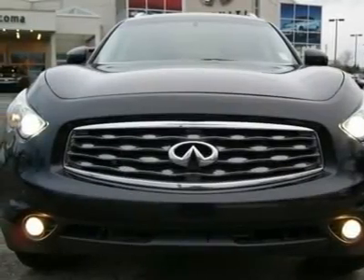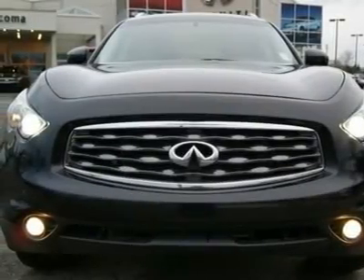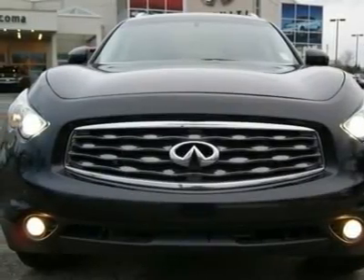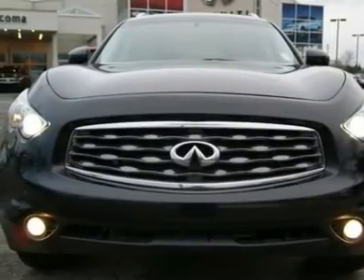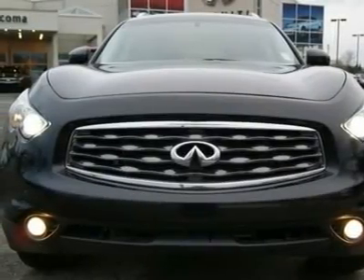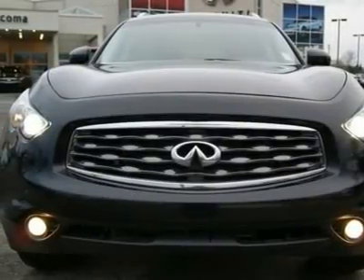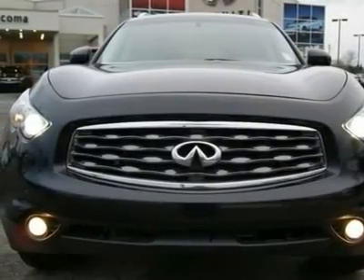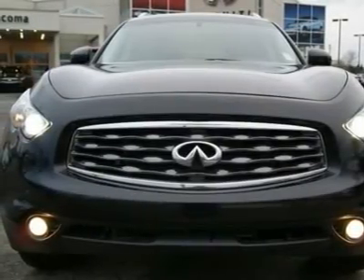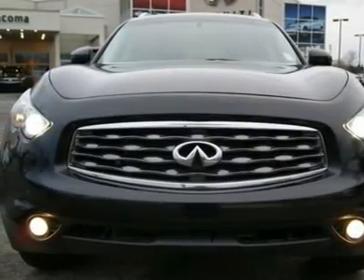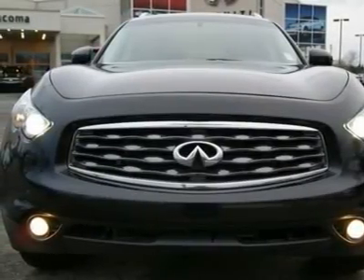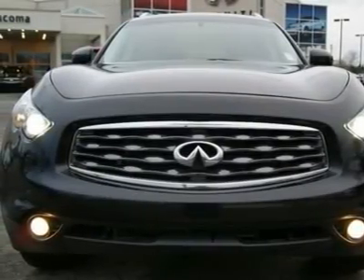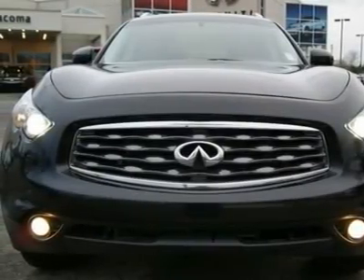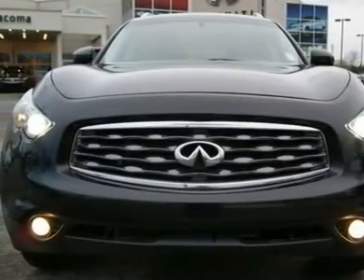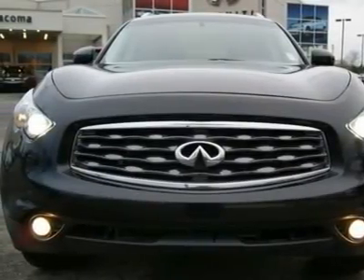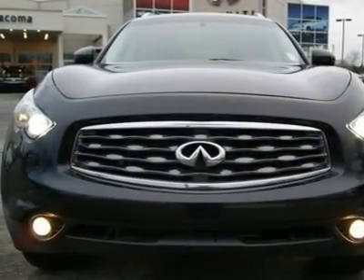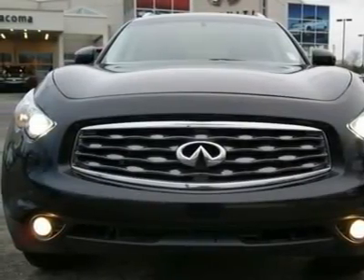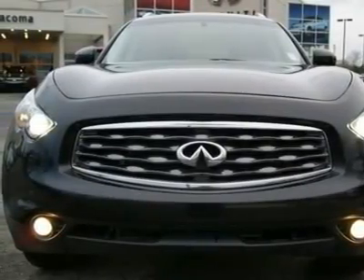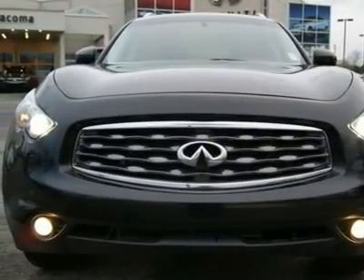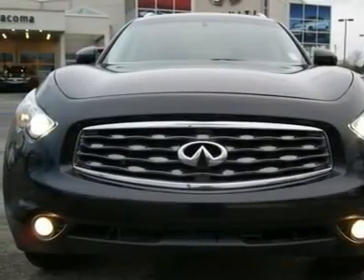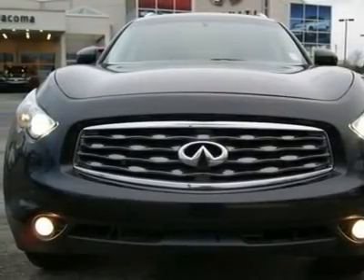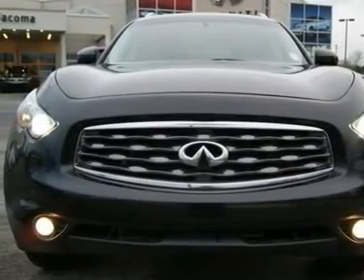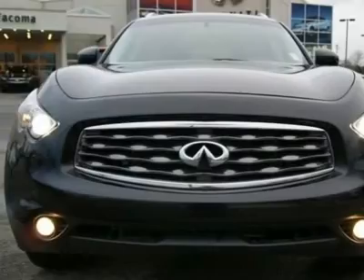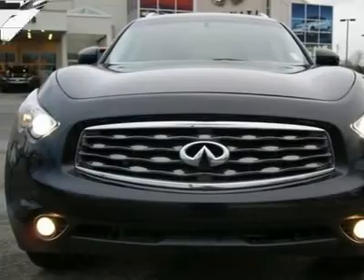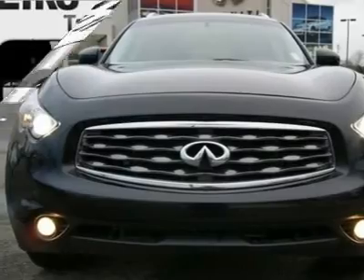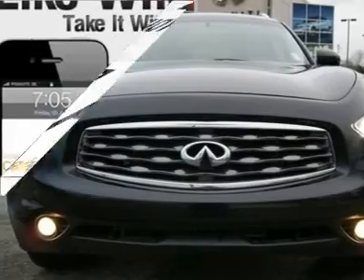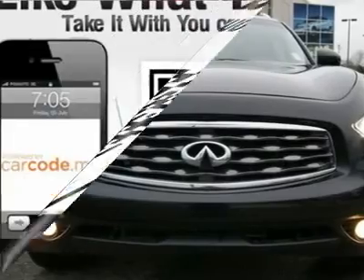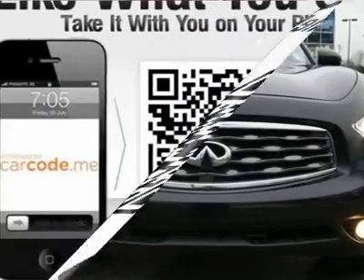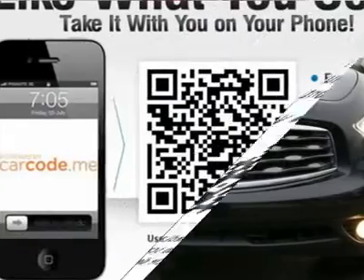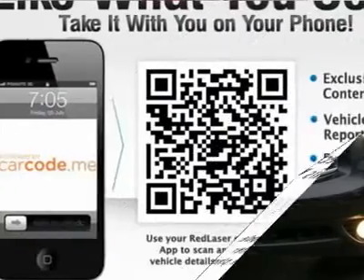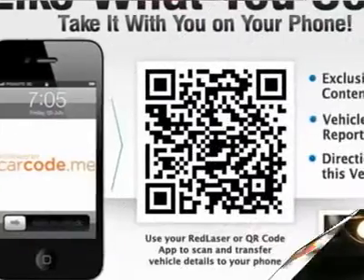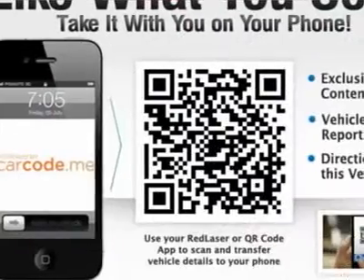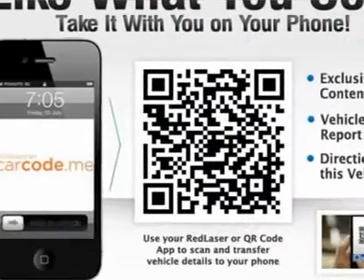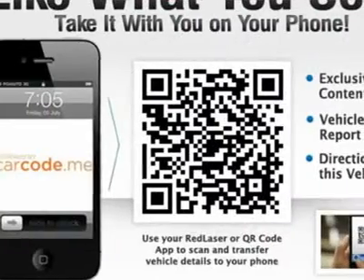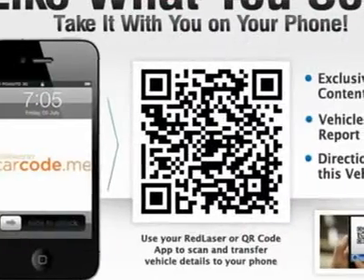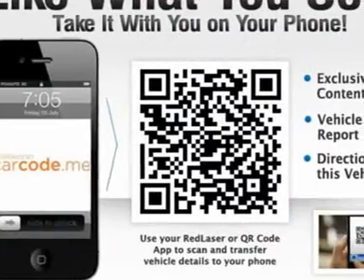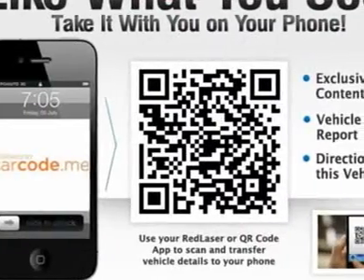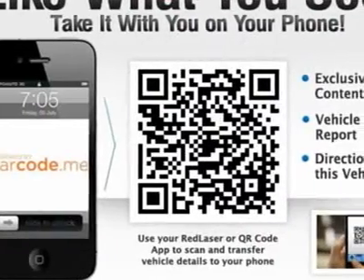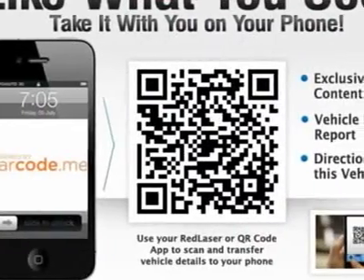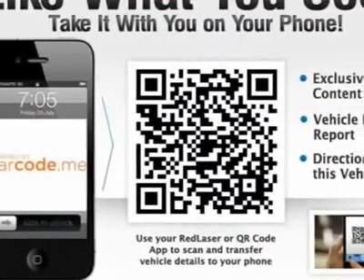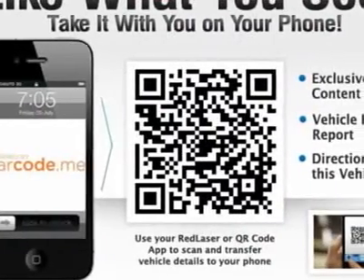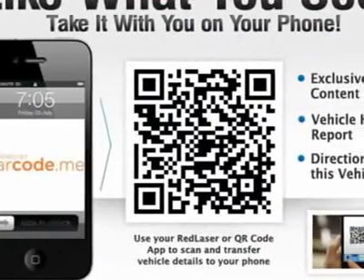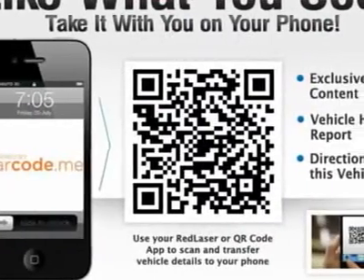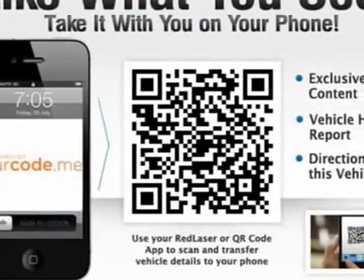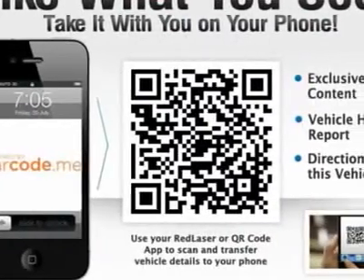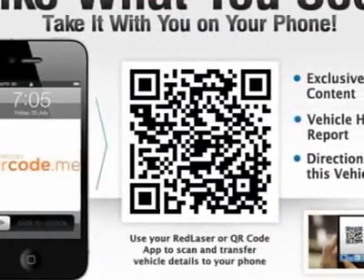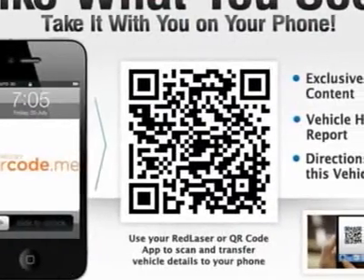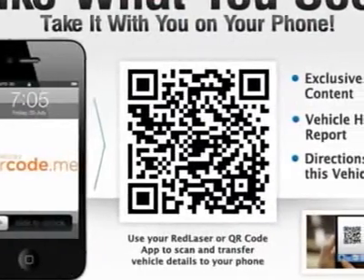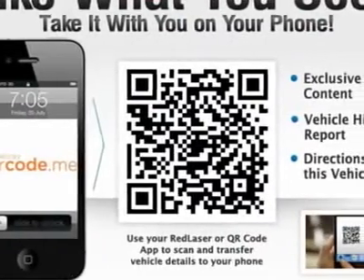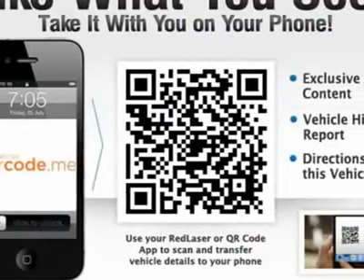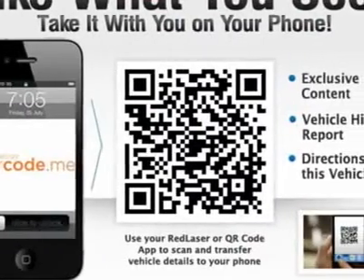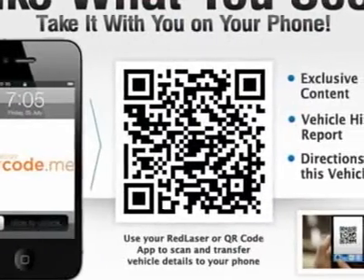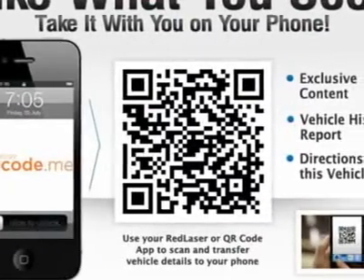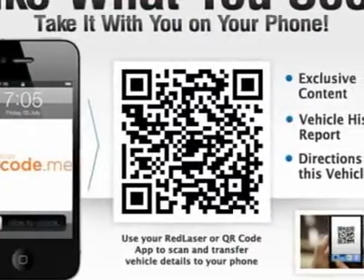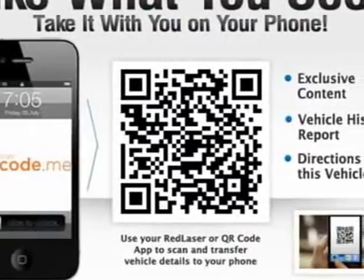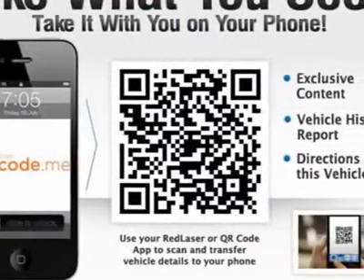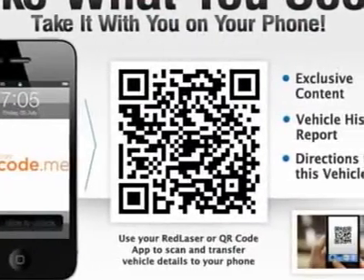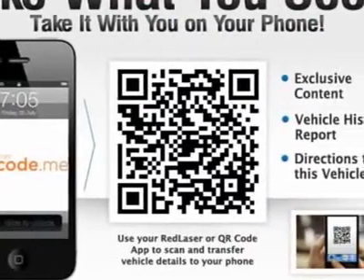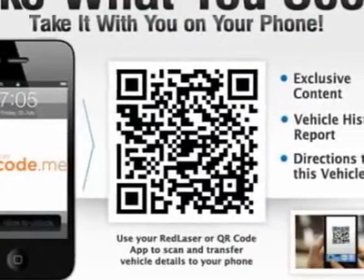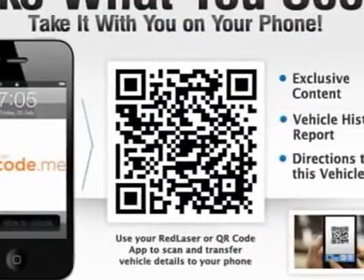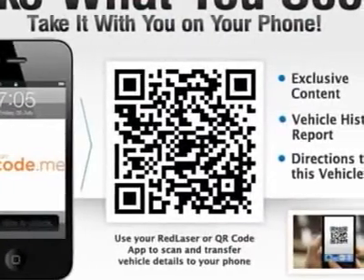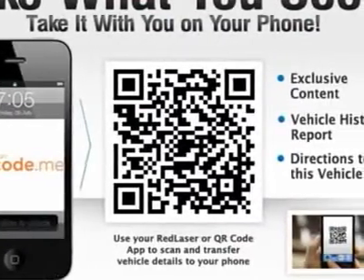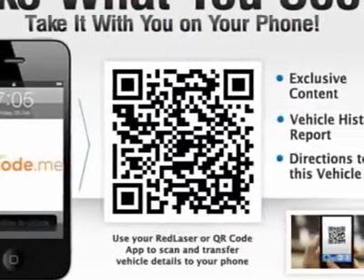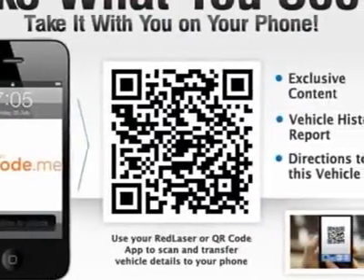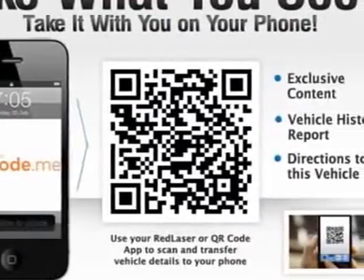Go to www.infinitioftacoma.com to see lots of photos of and more information about this FX35 AWD.